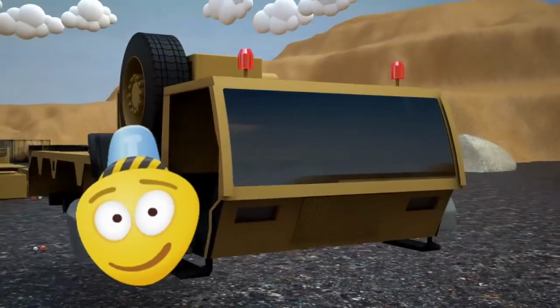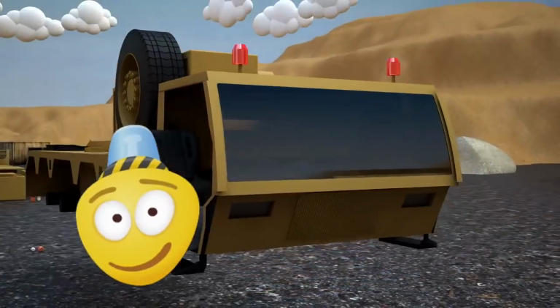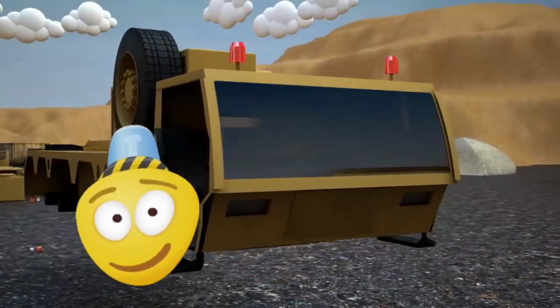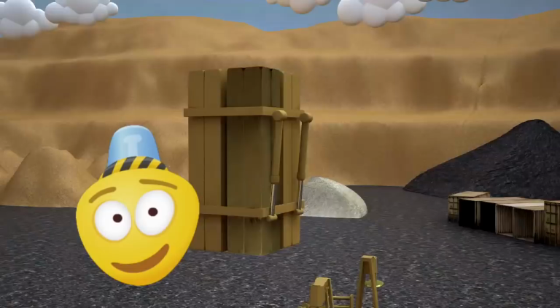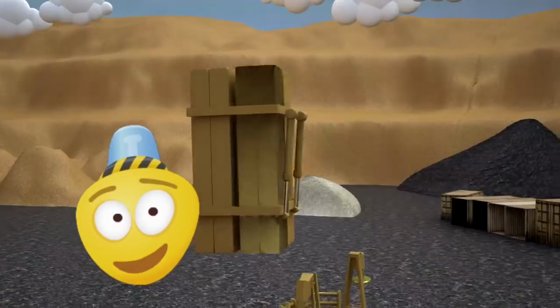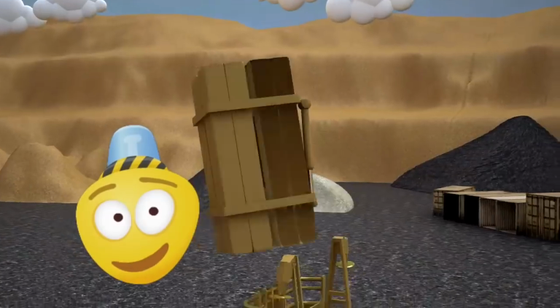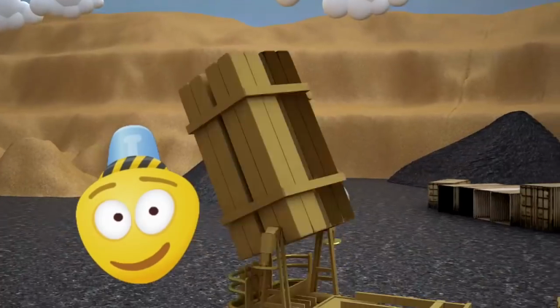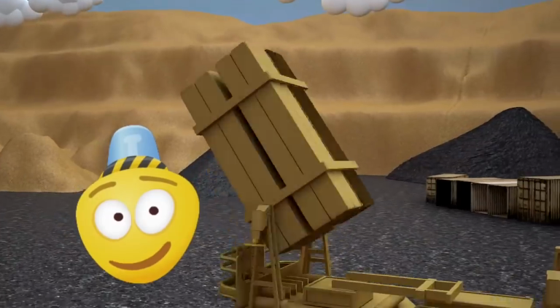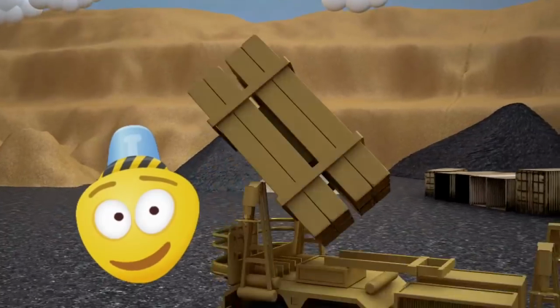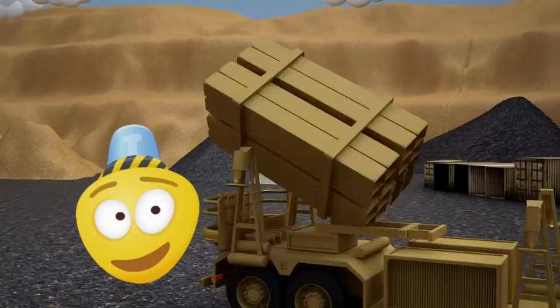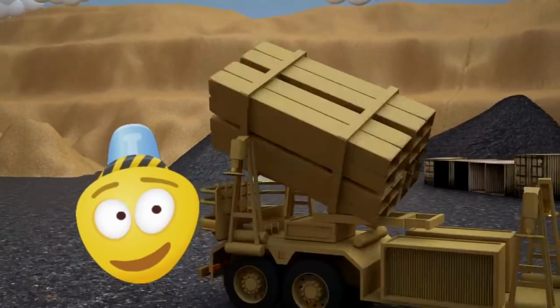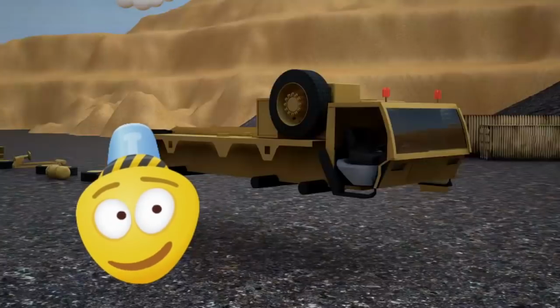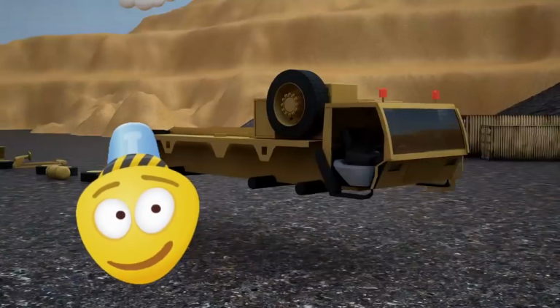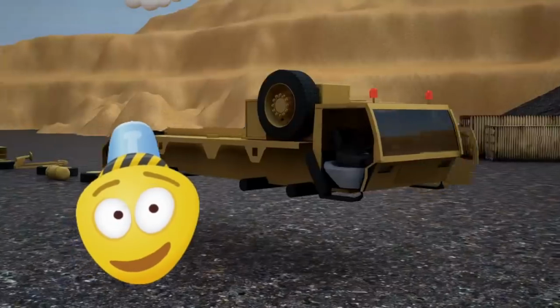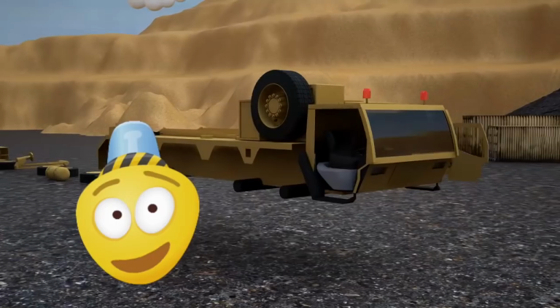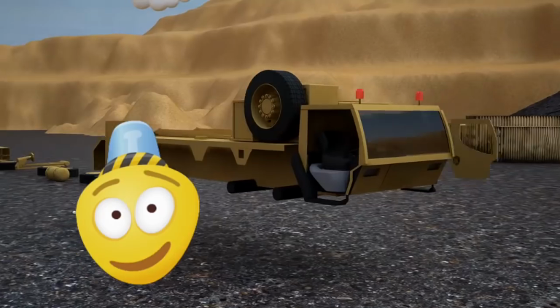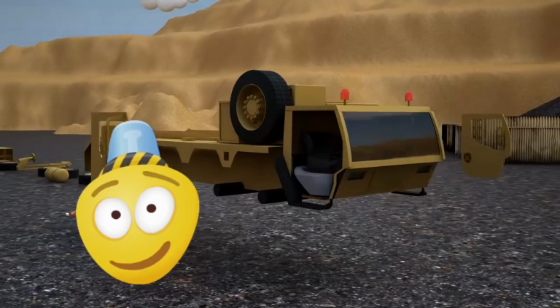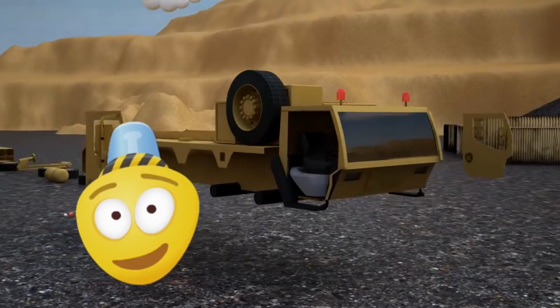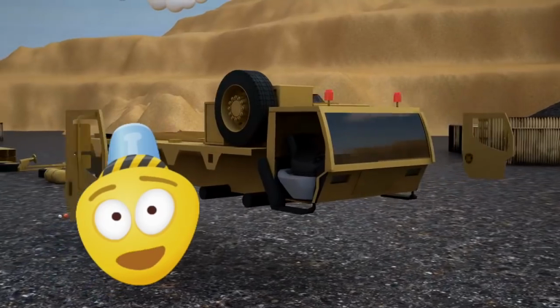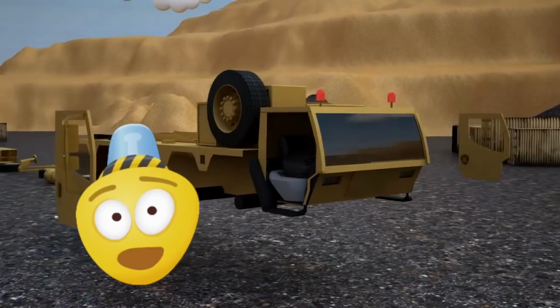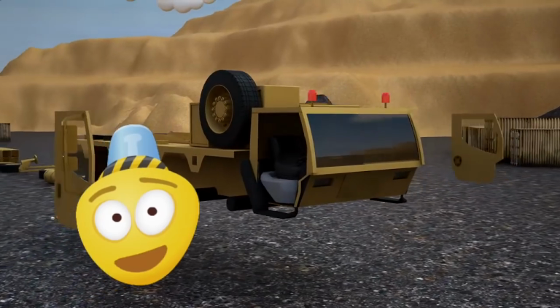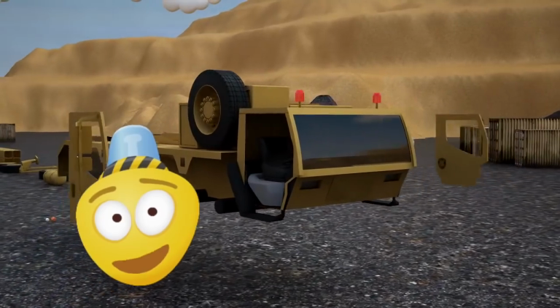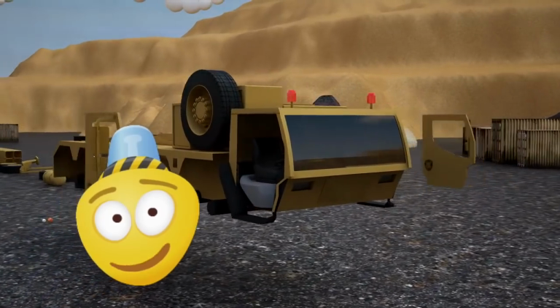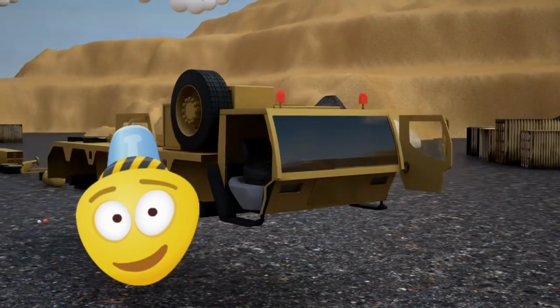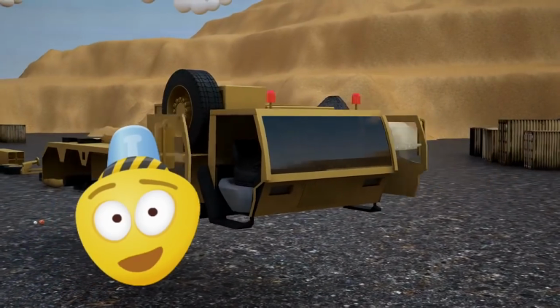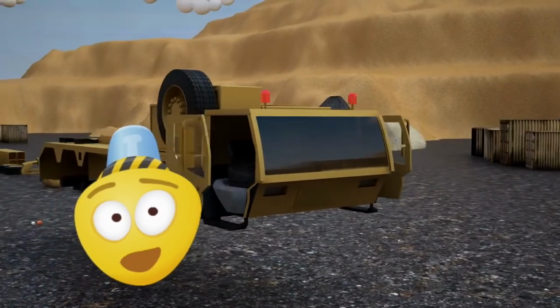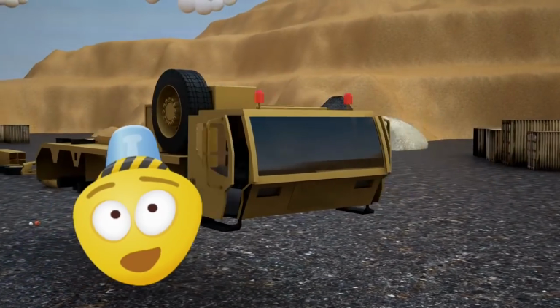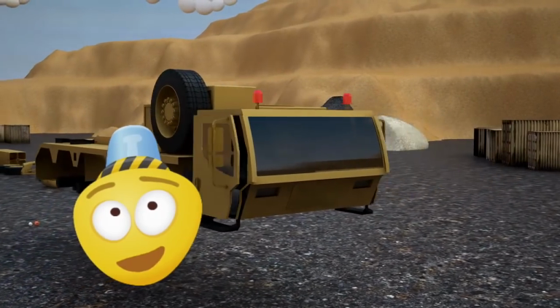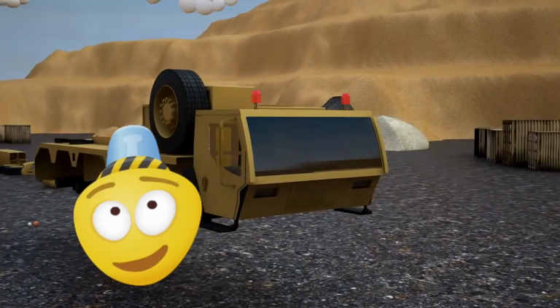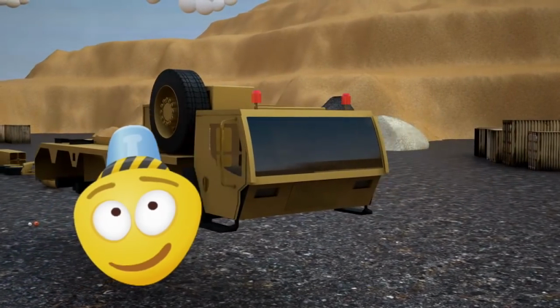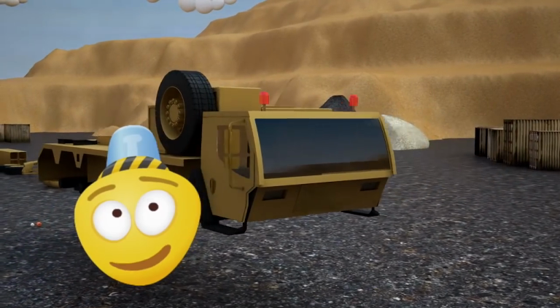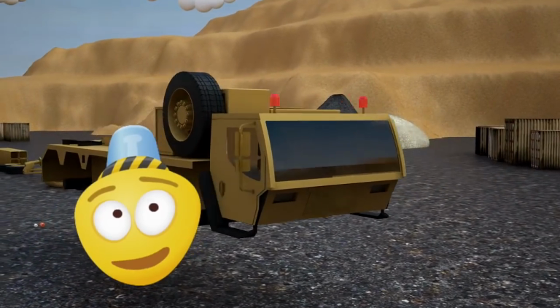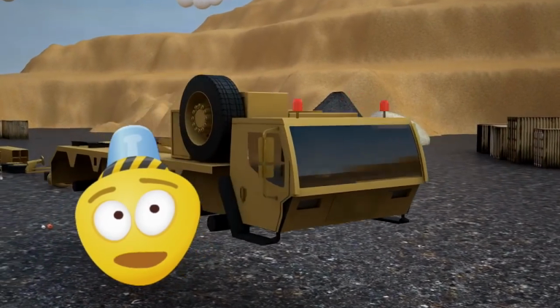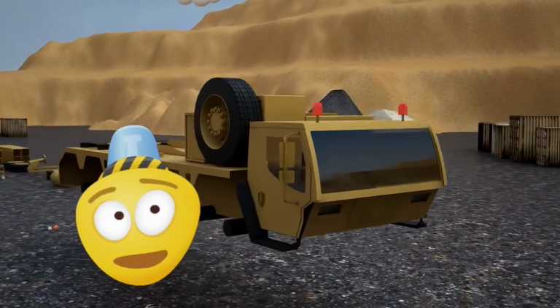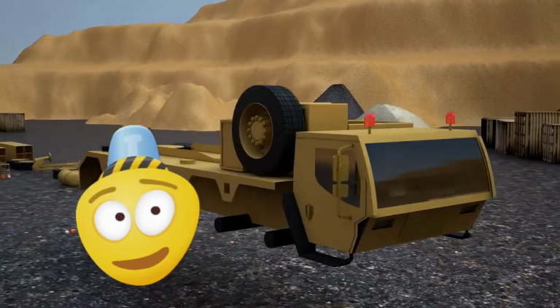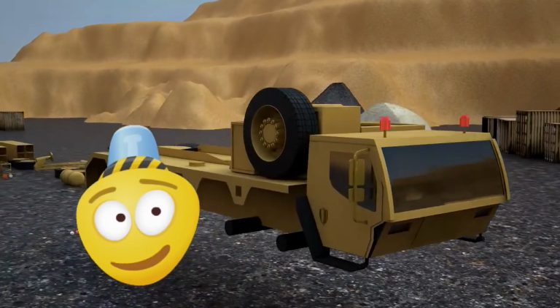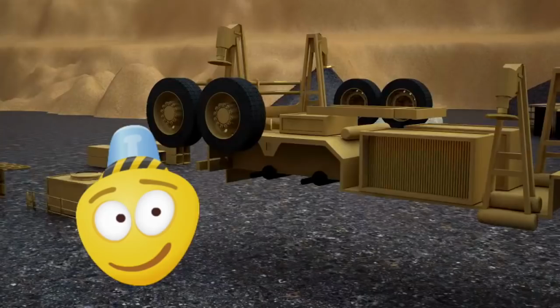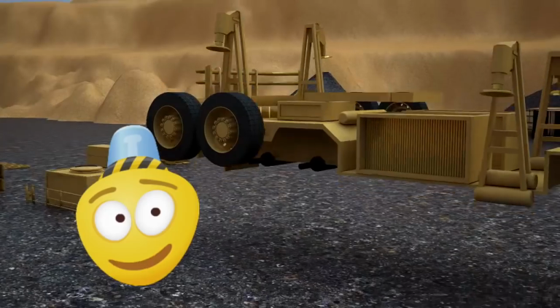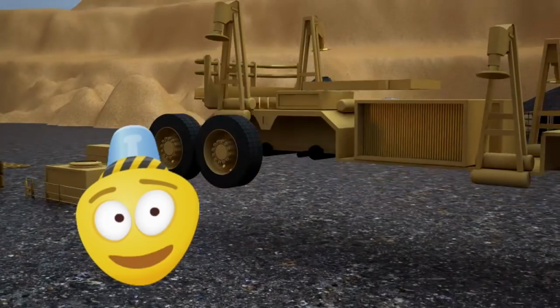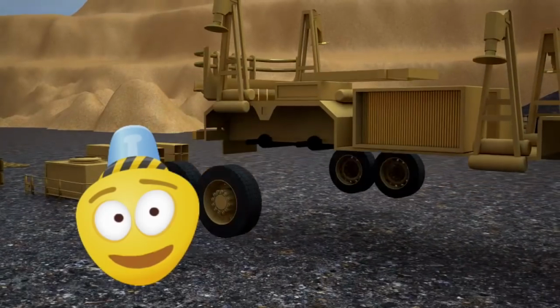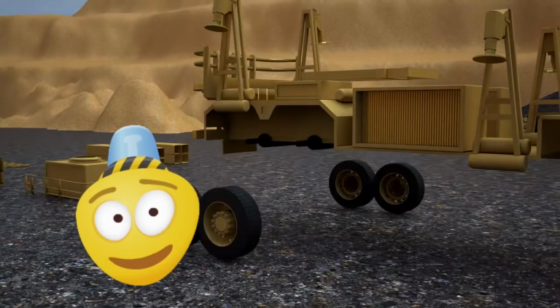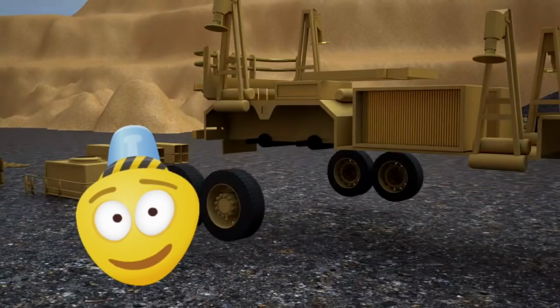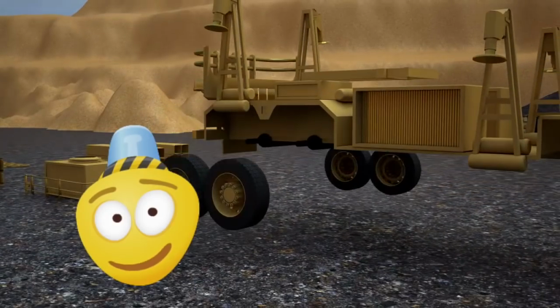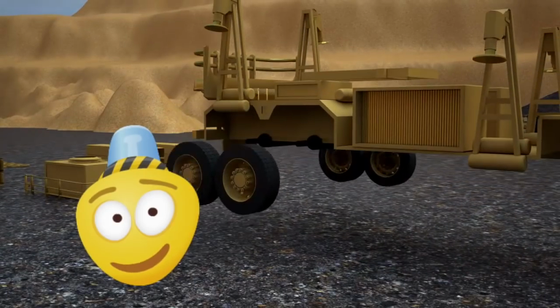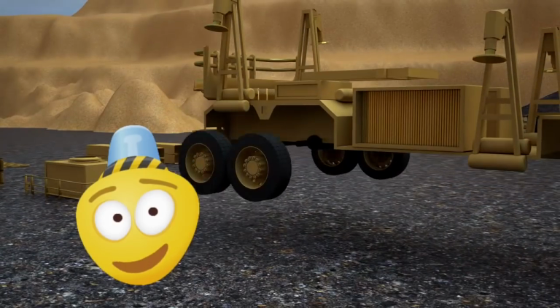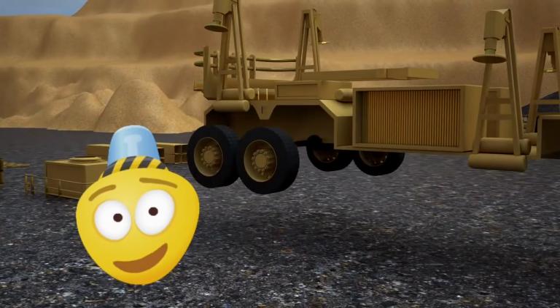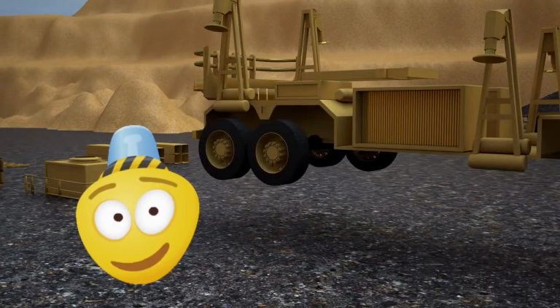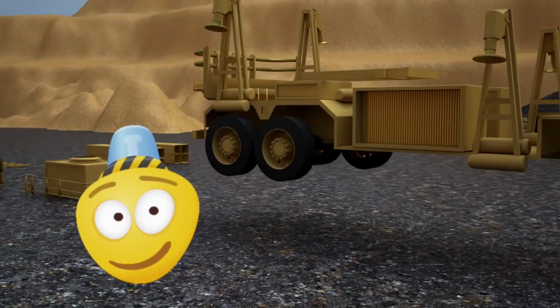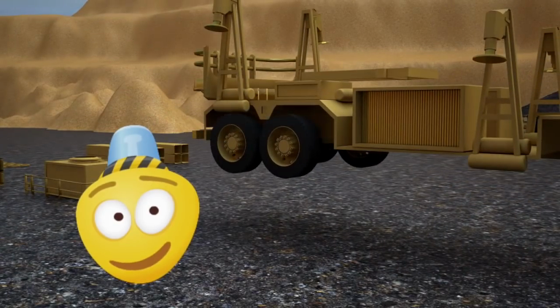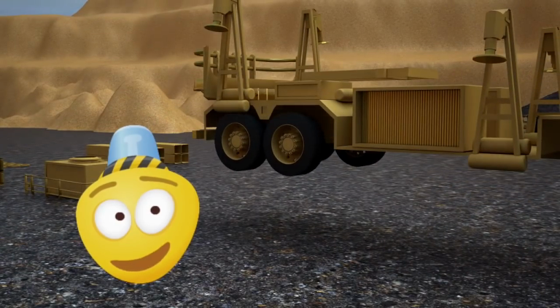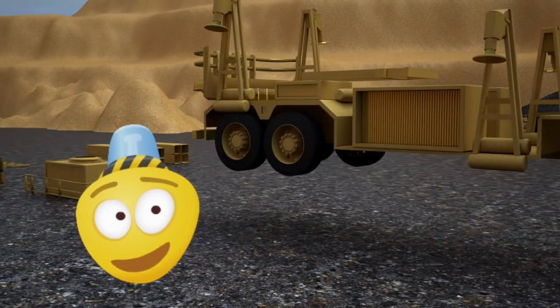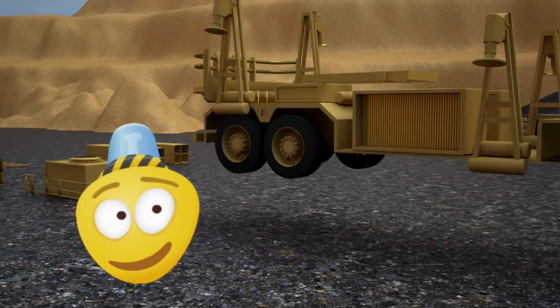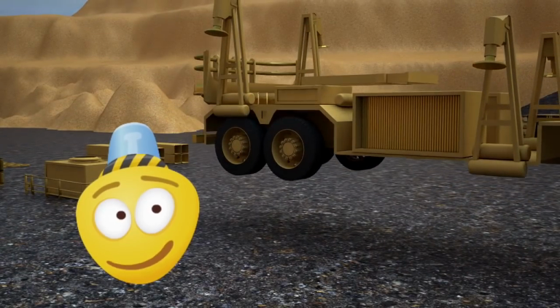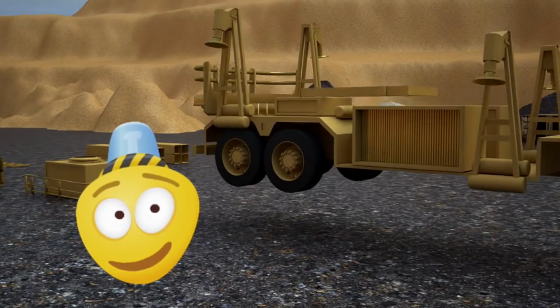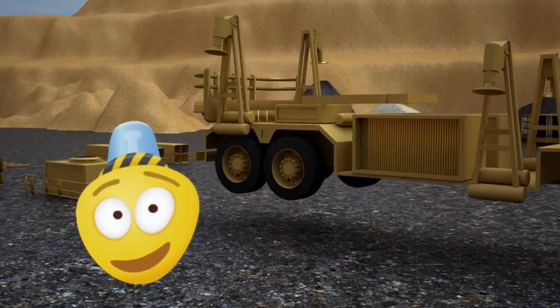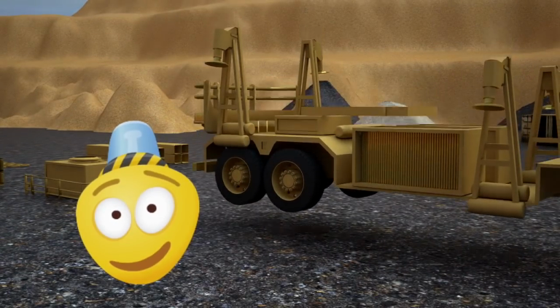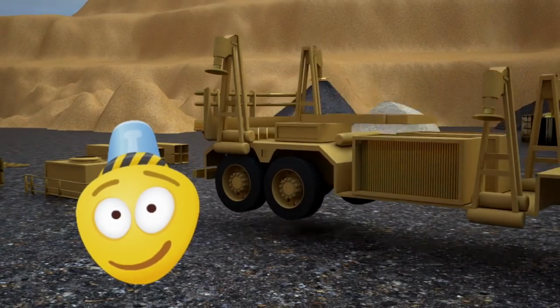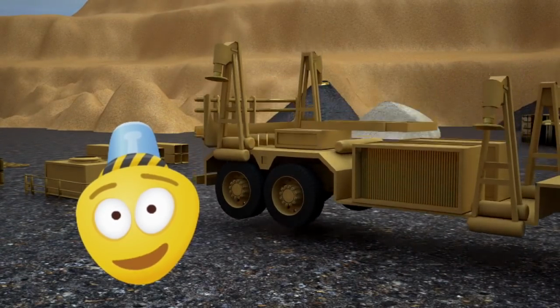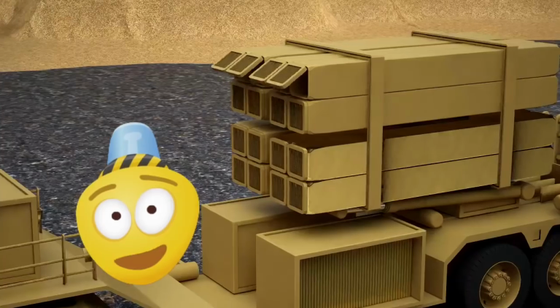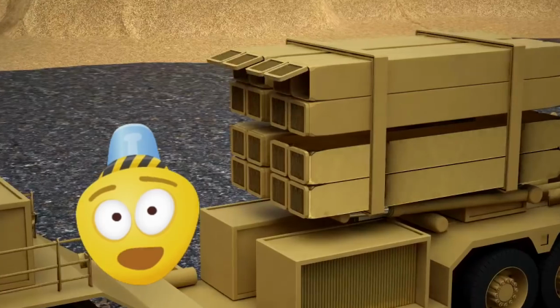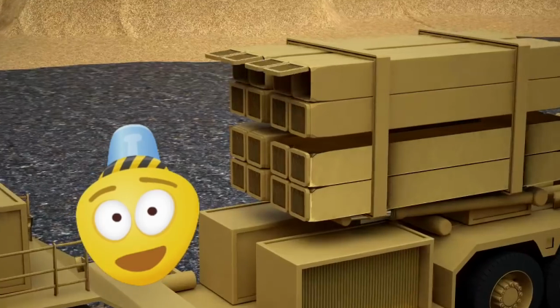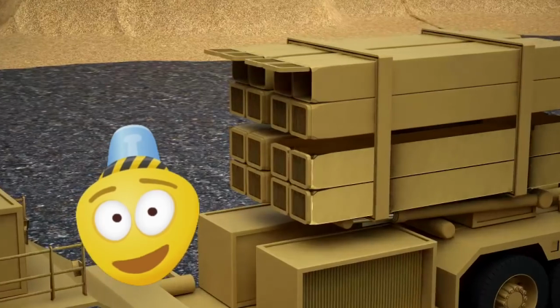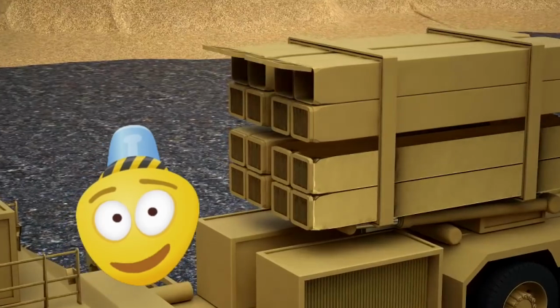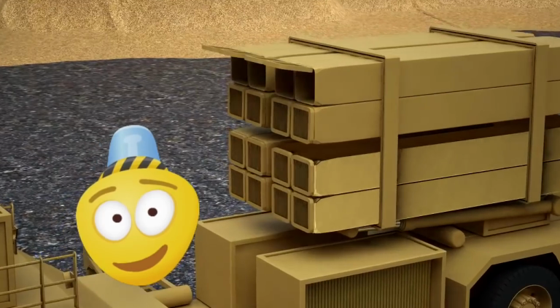Hello friend! Today we find ourselves at a military training battlefield. Military training is held here today.